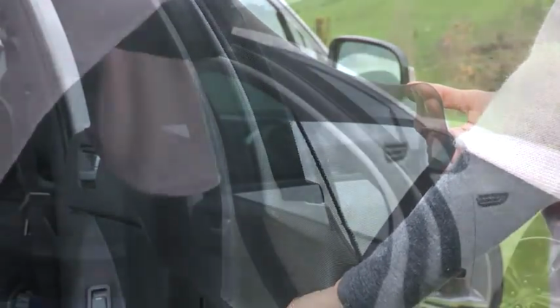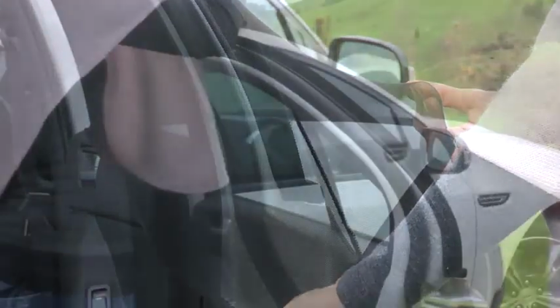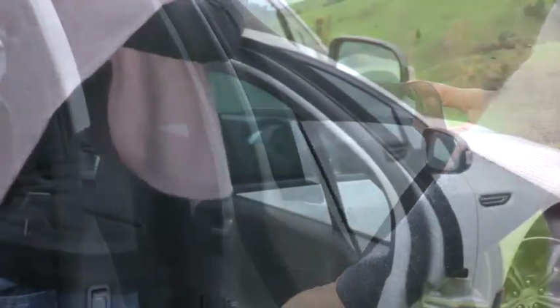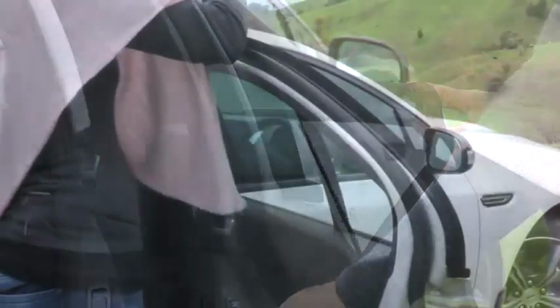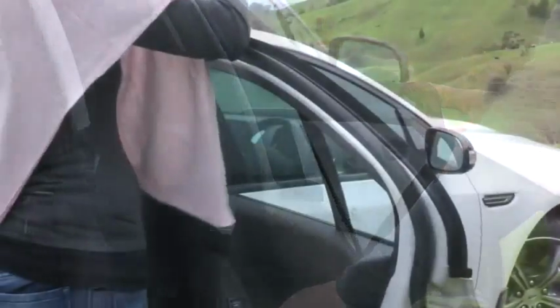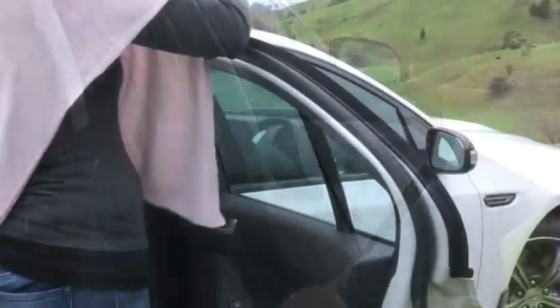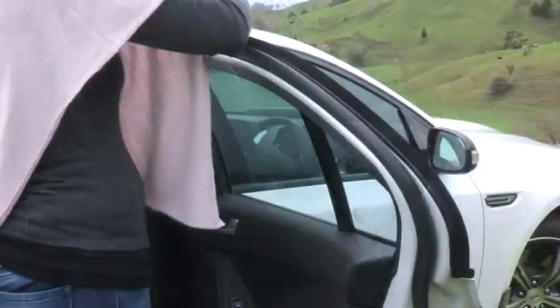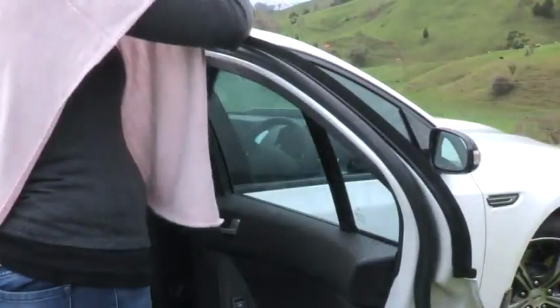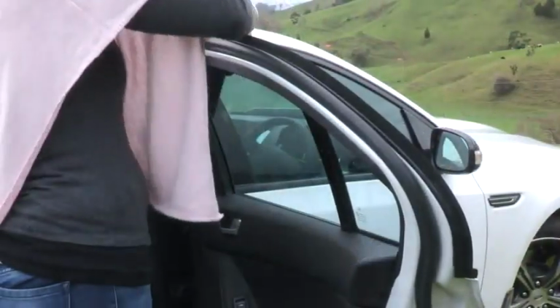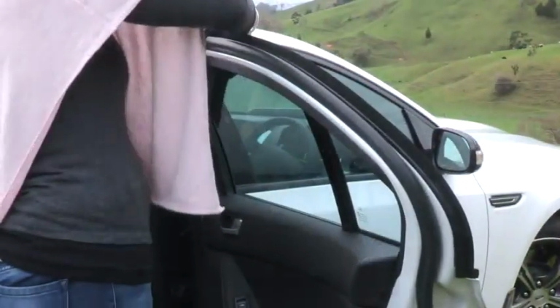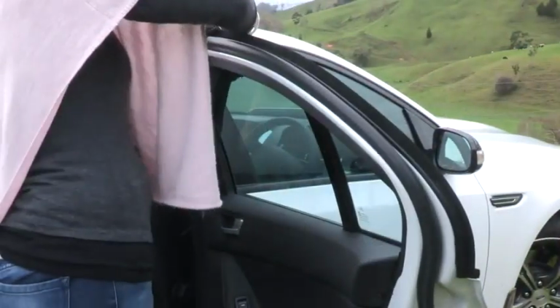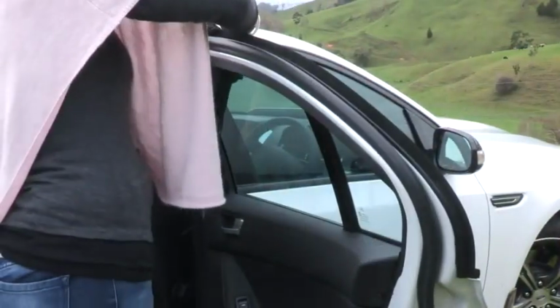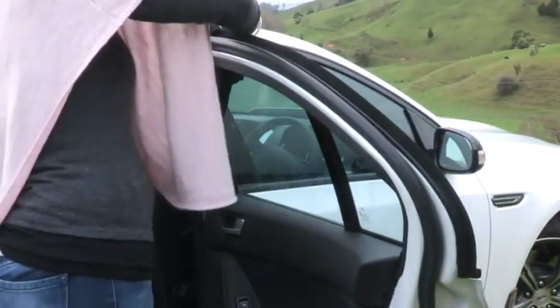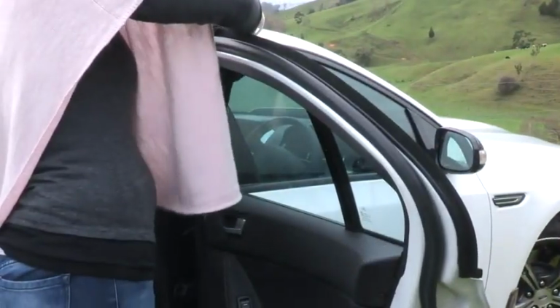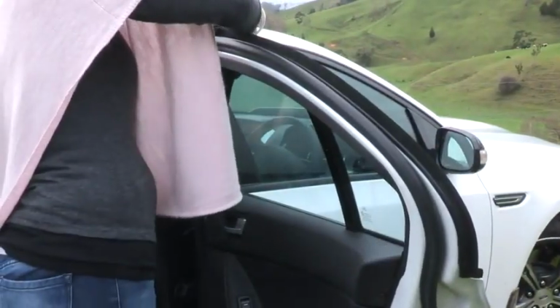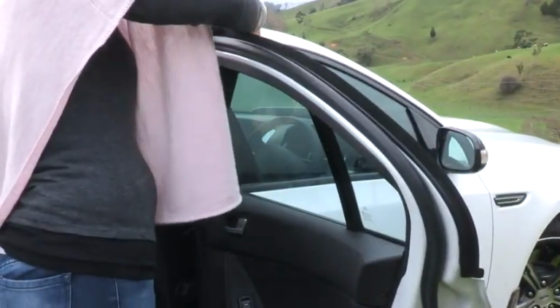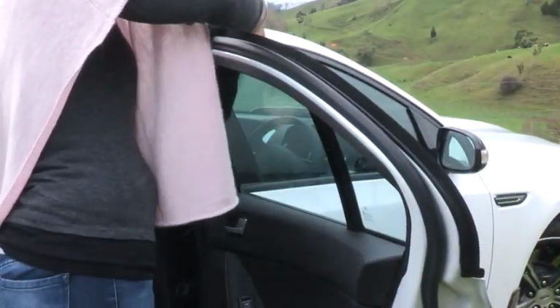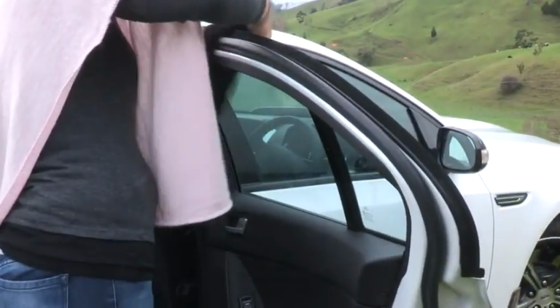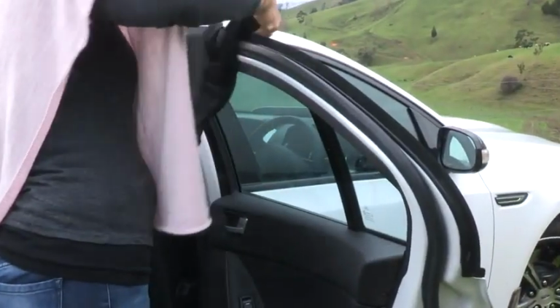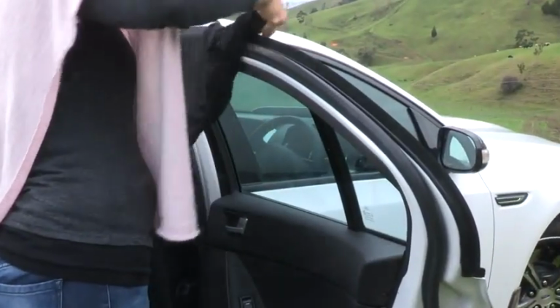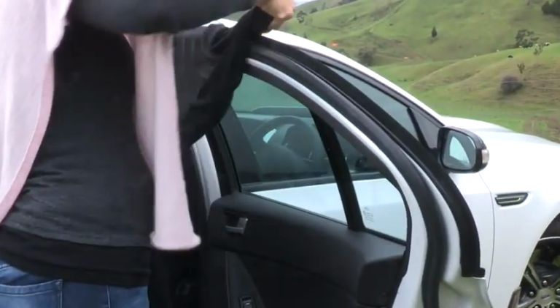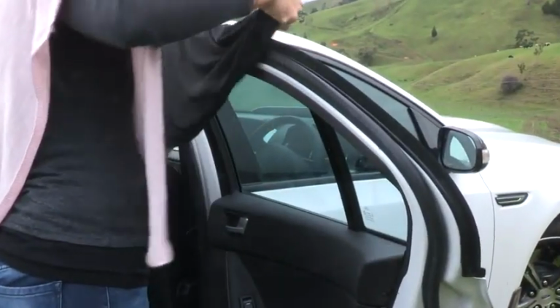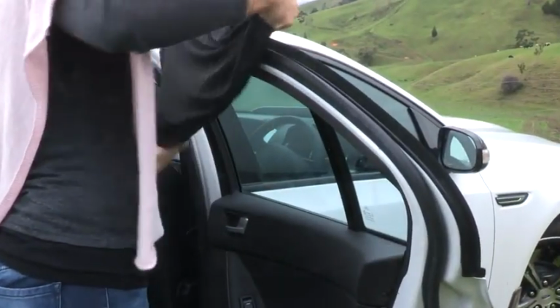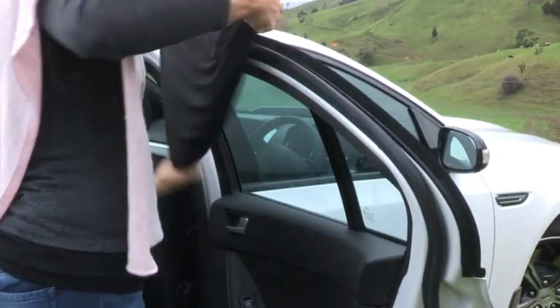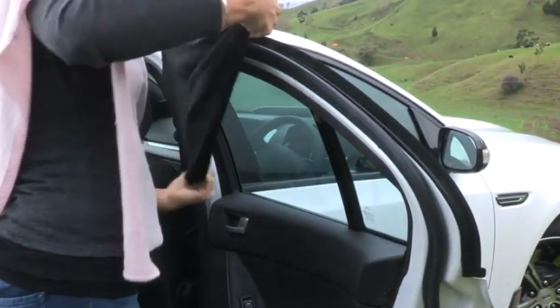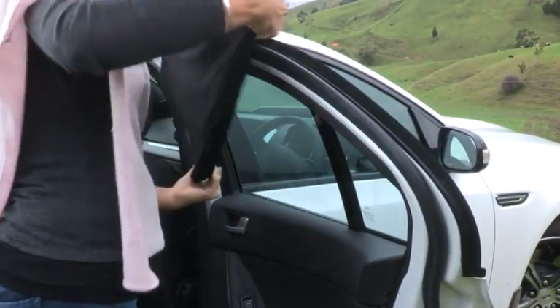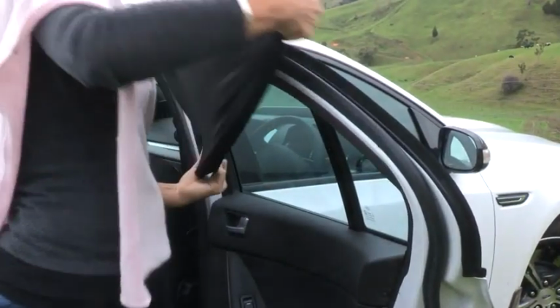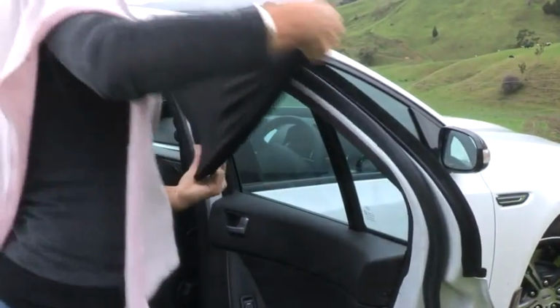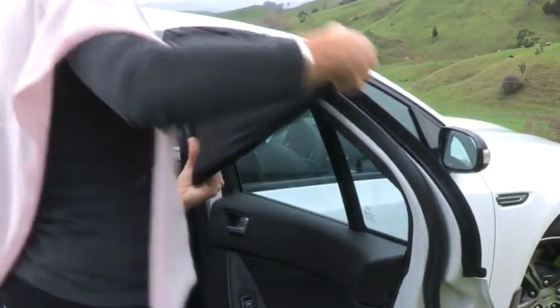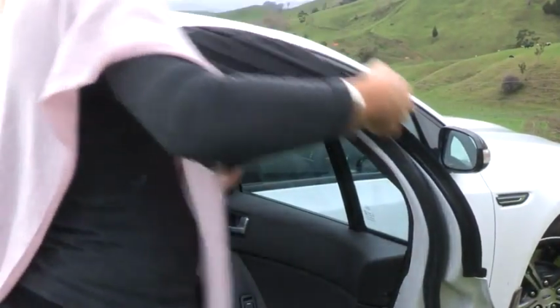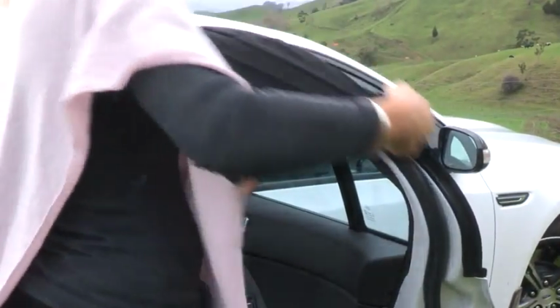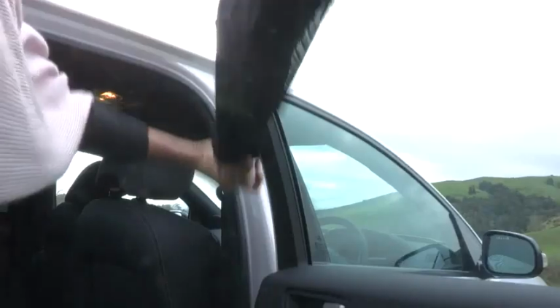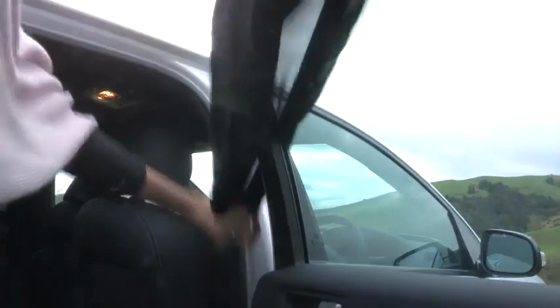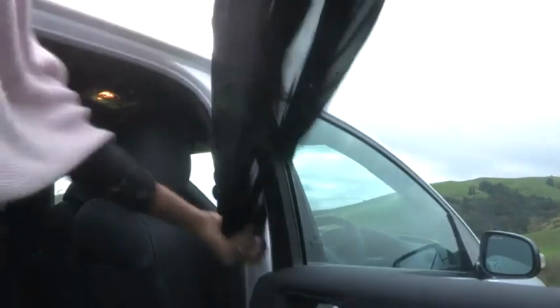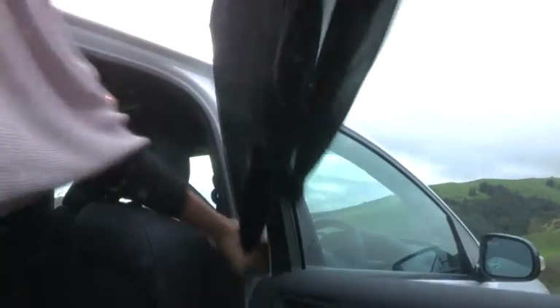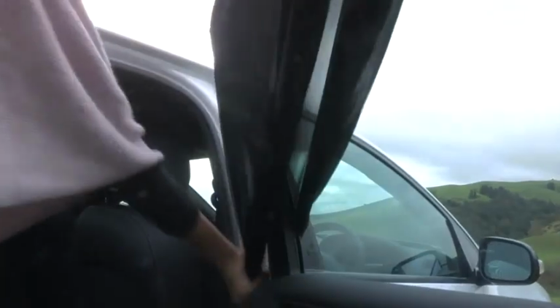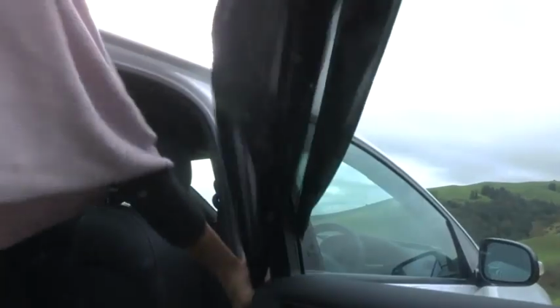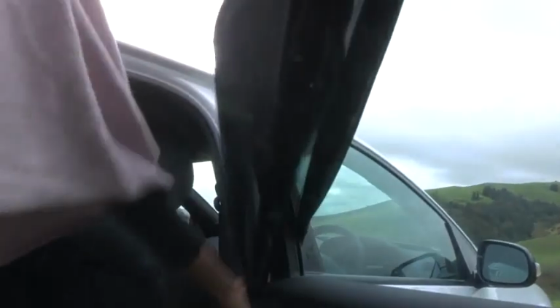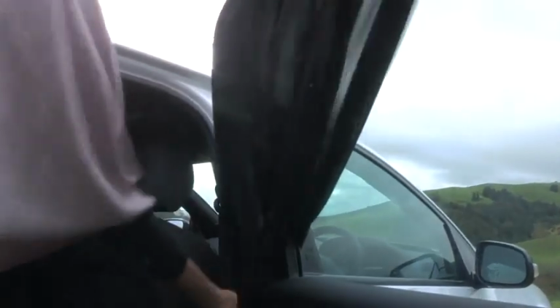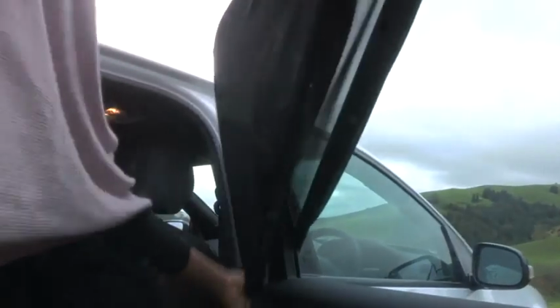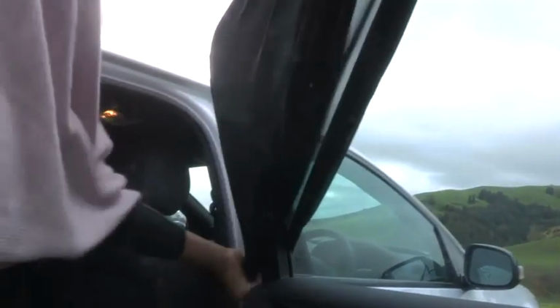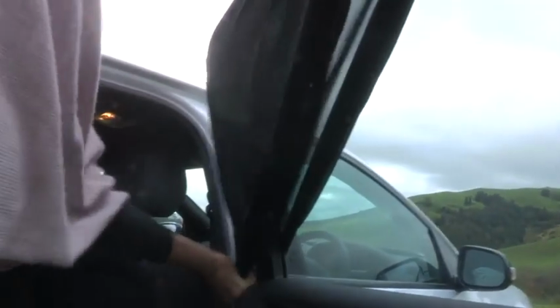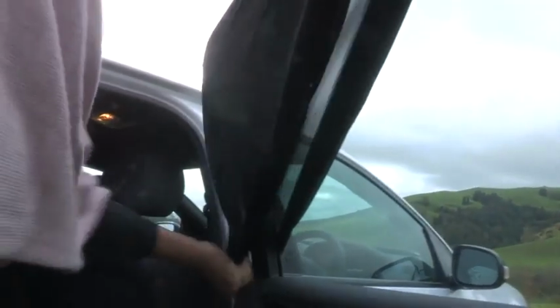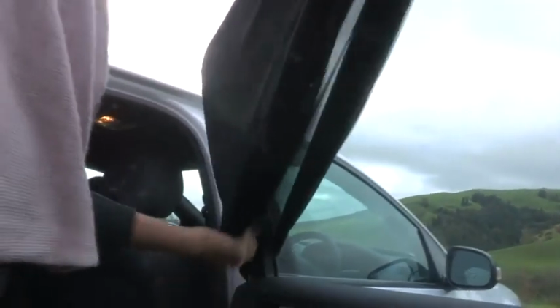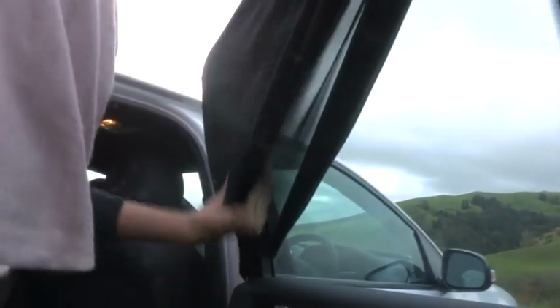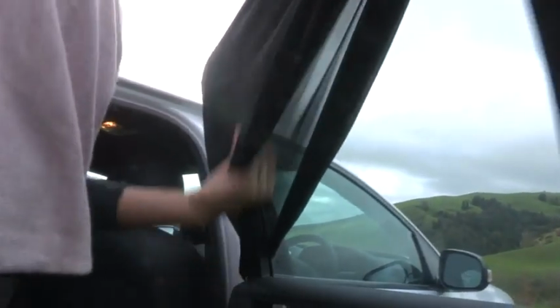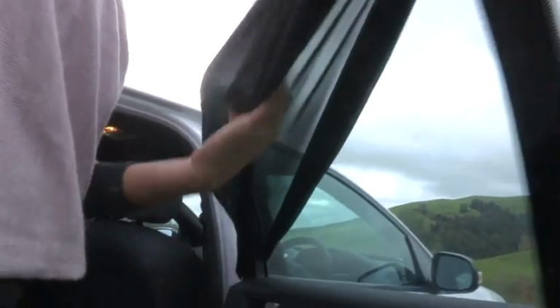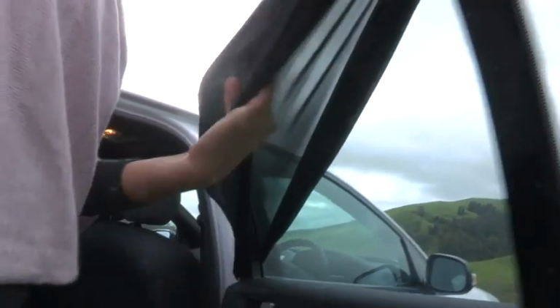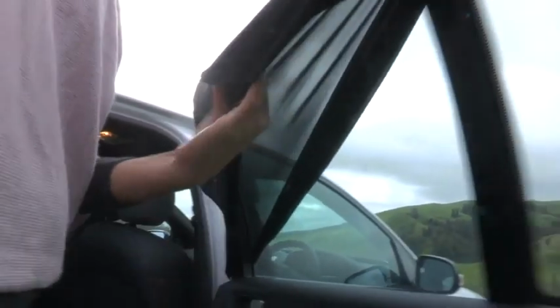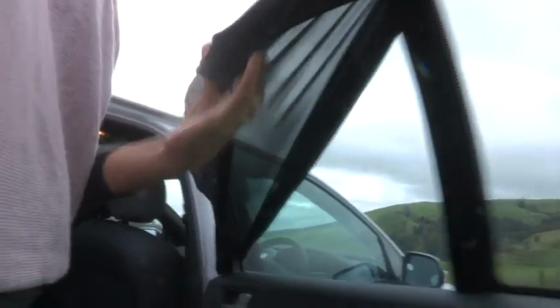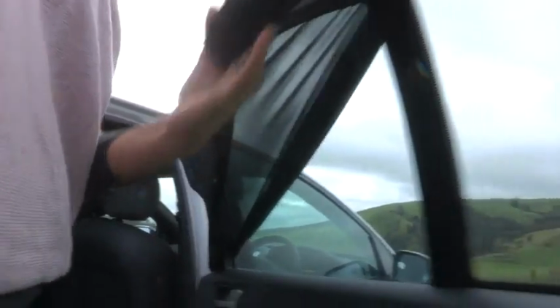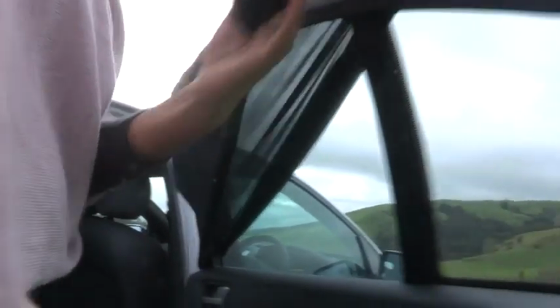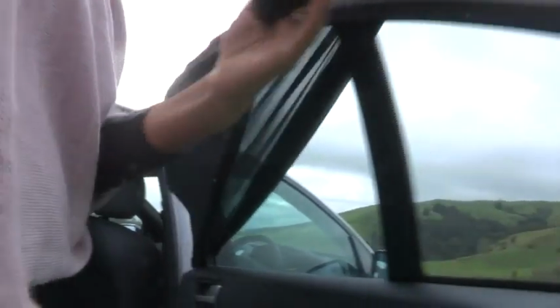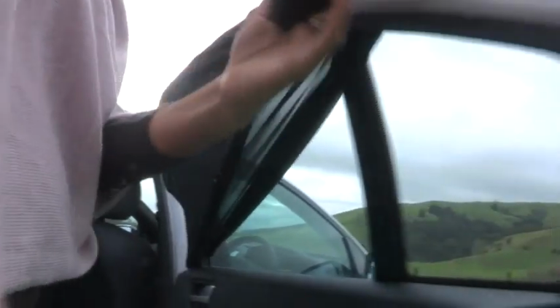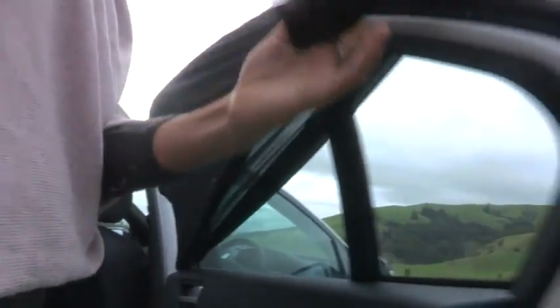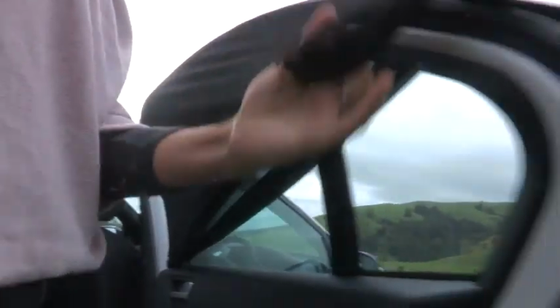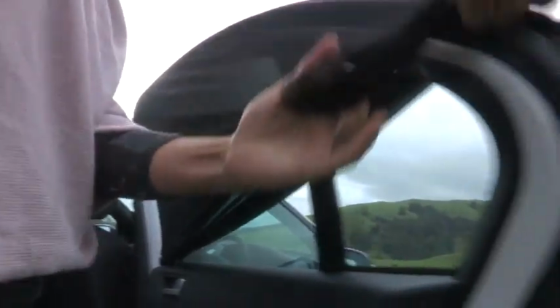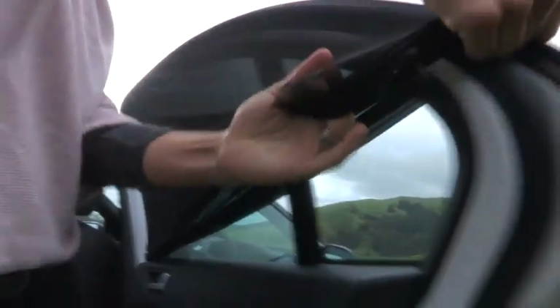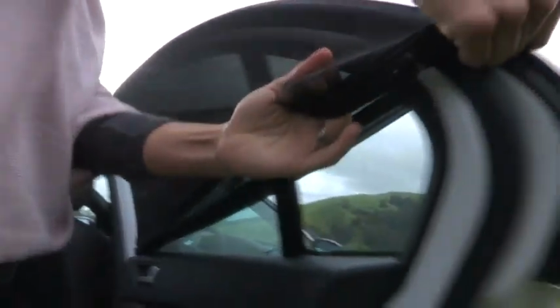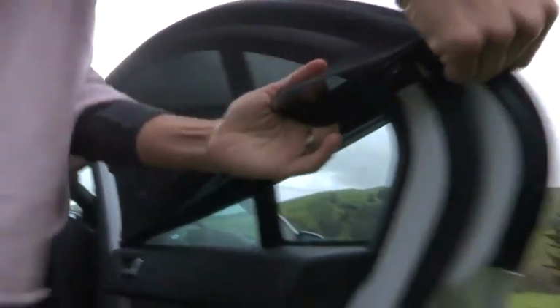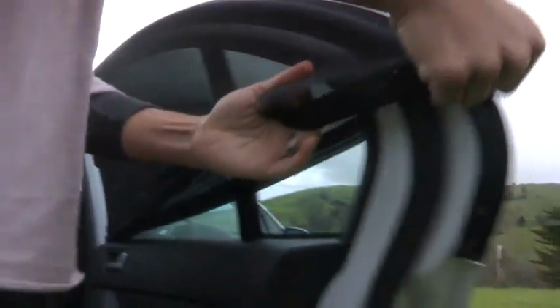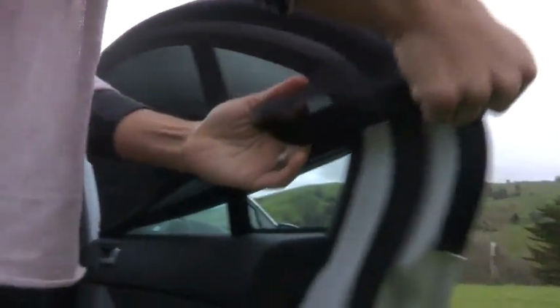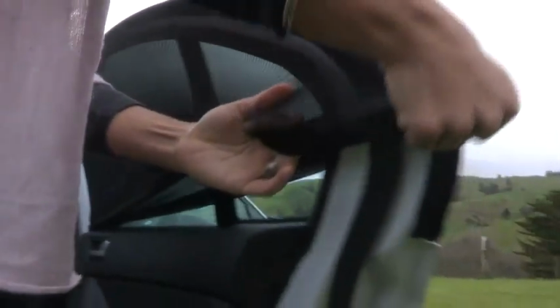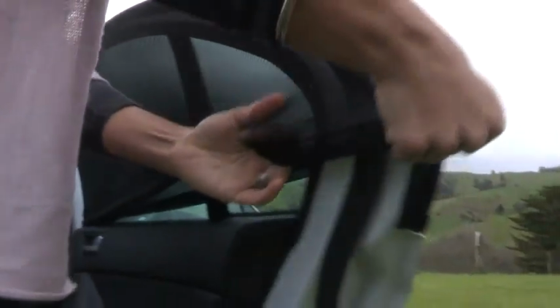It is easy to install. Simply slip the shade over the door window frame and slide the open end down to the bottom of the window.